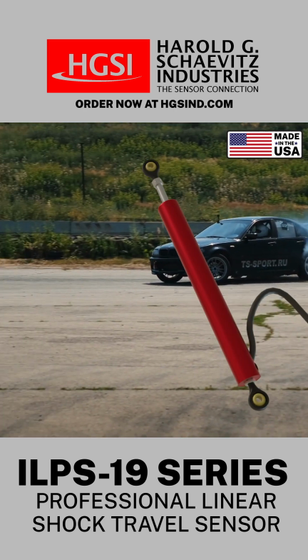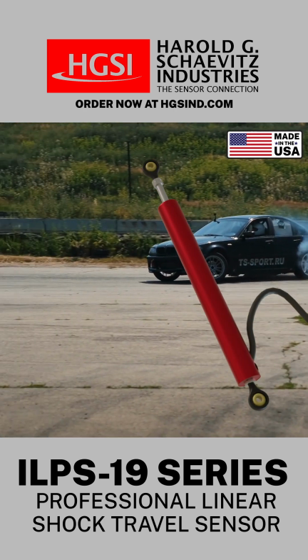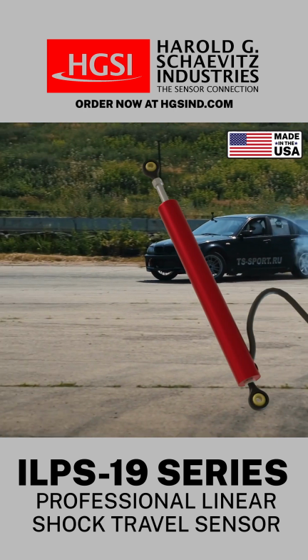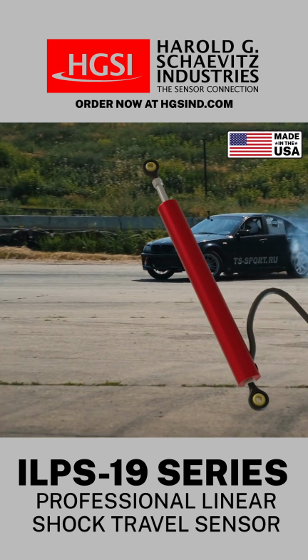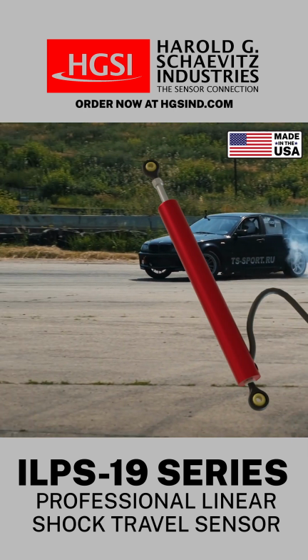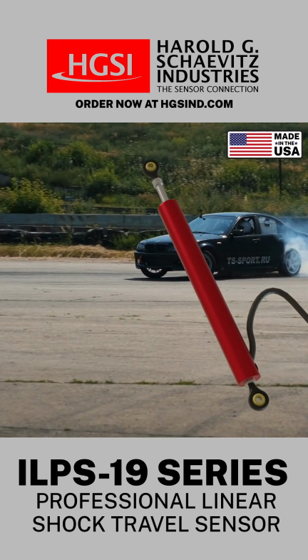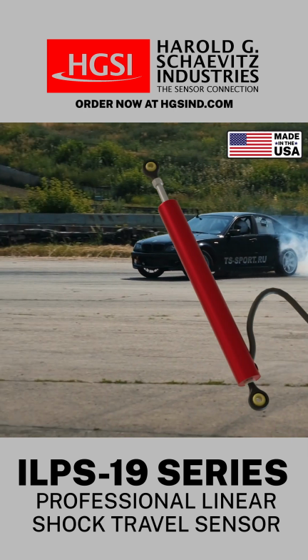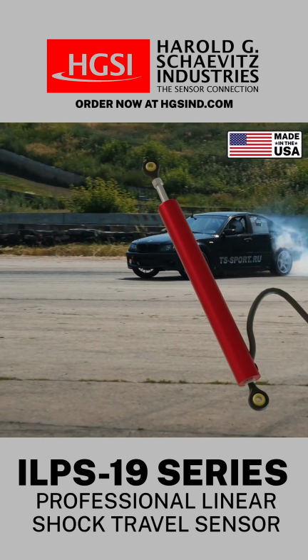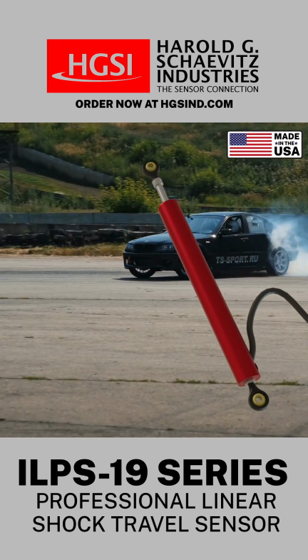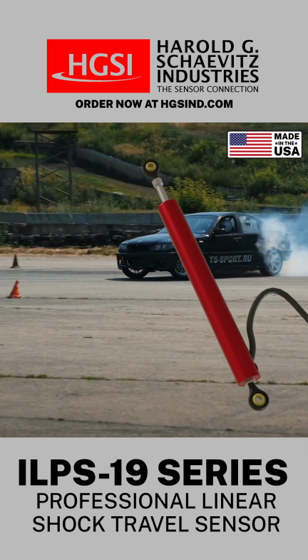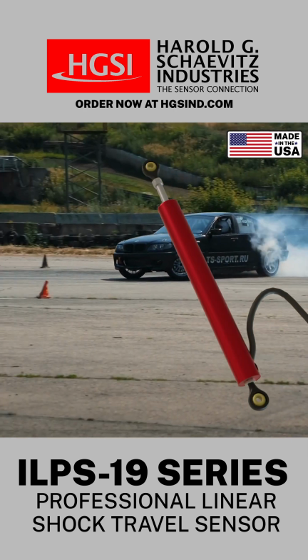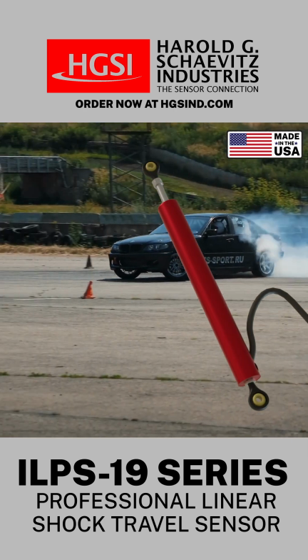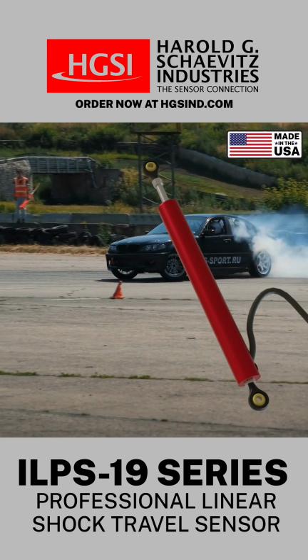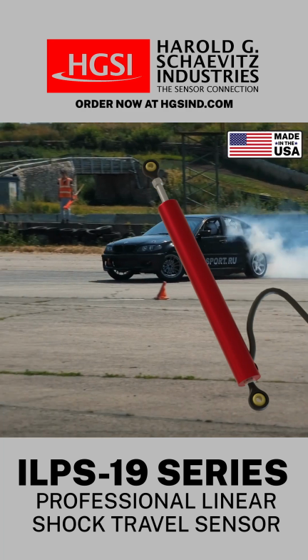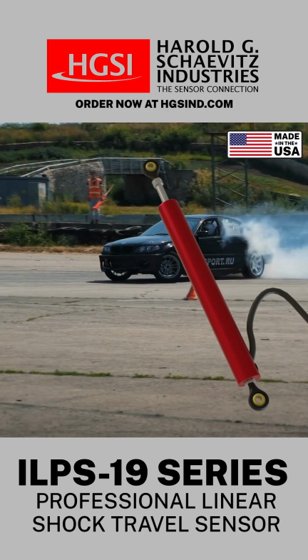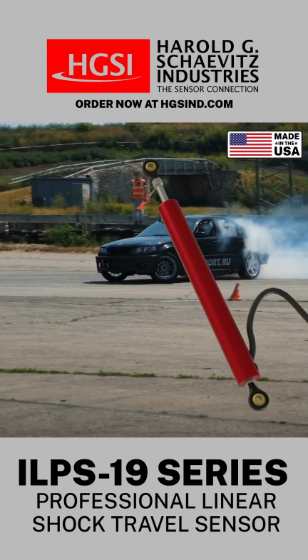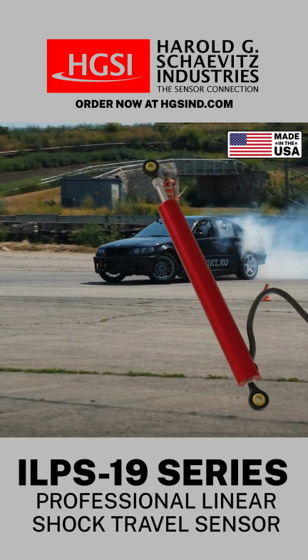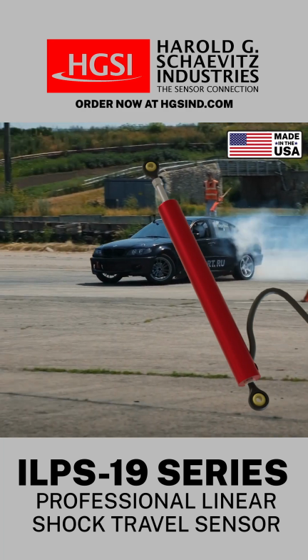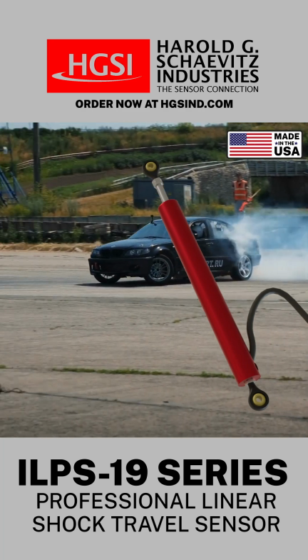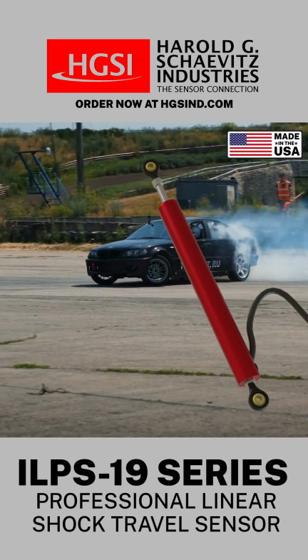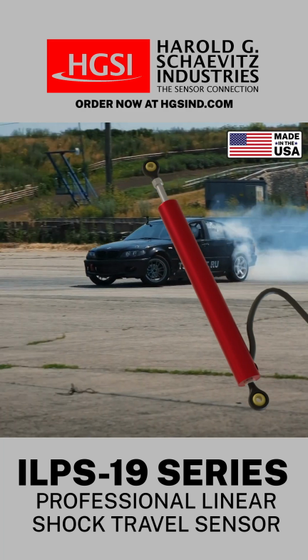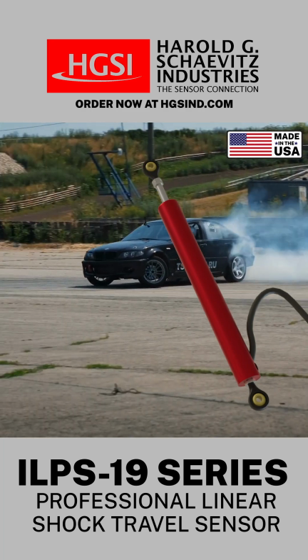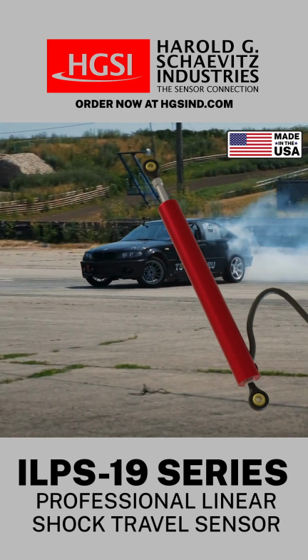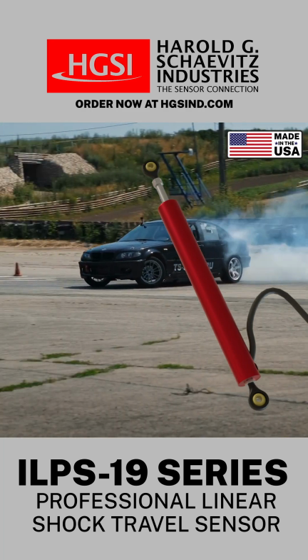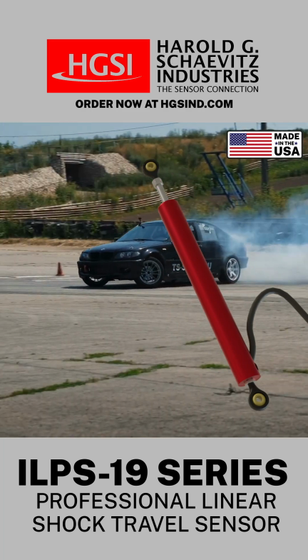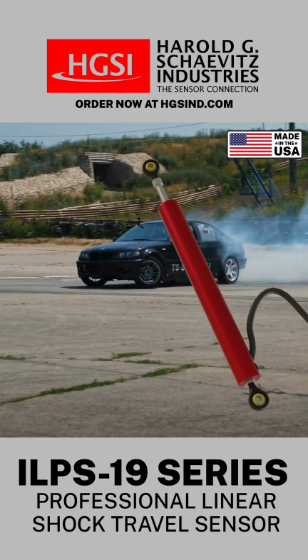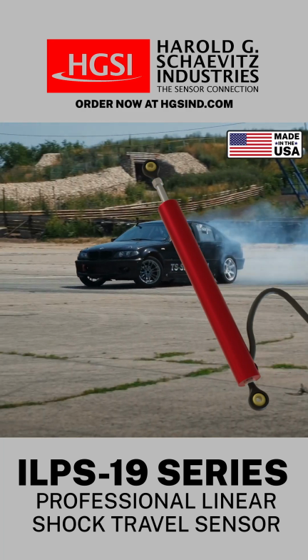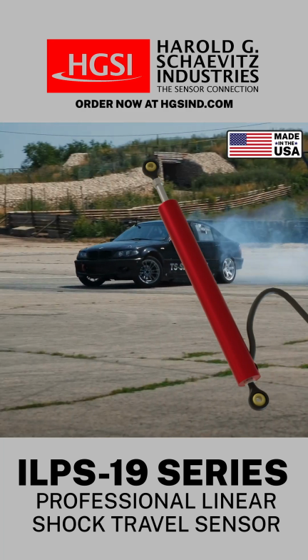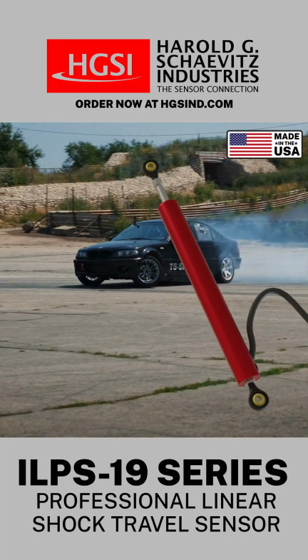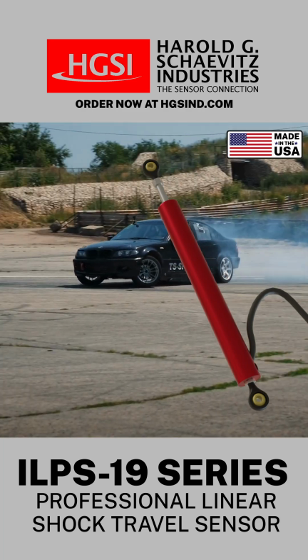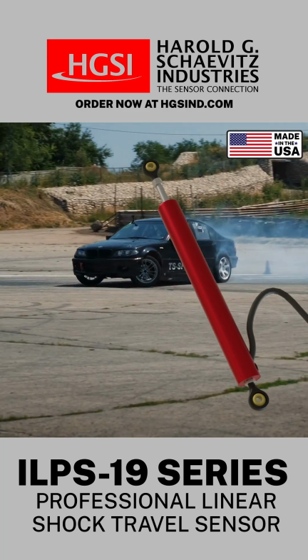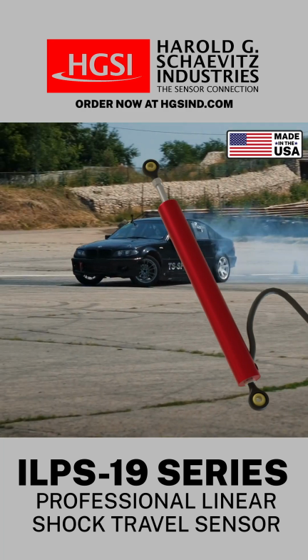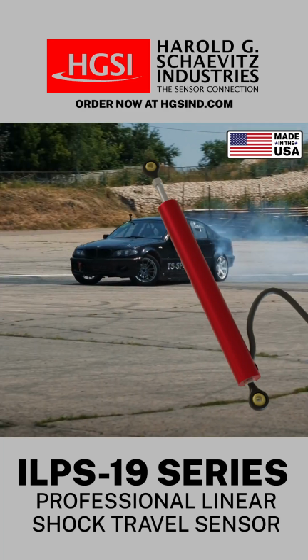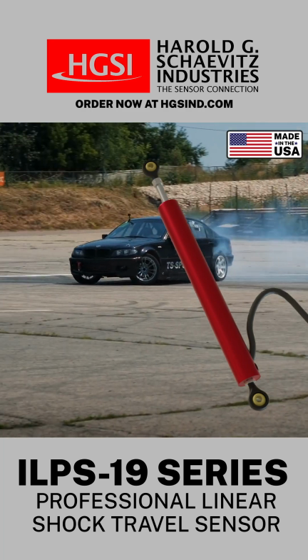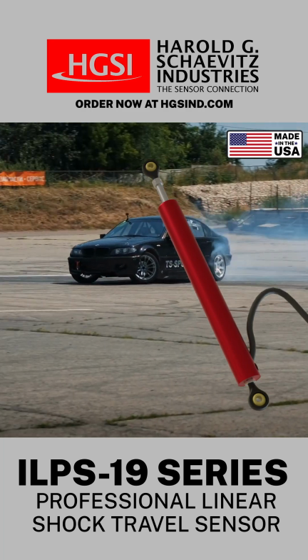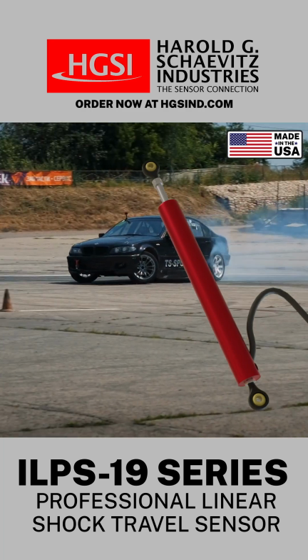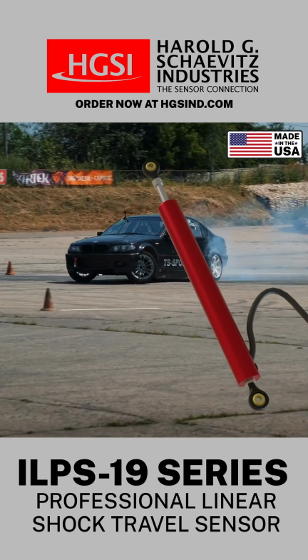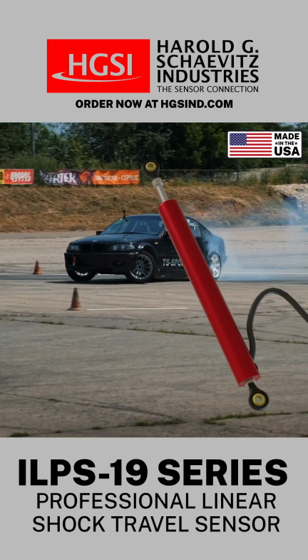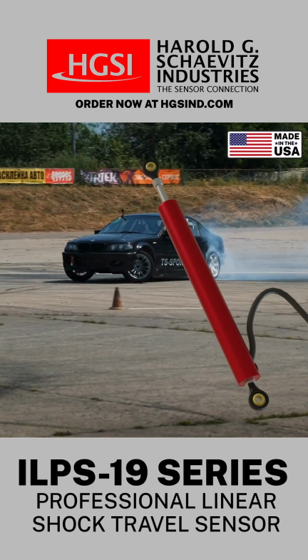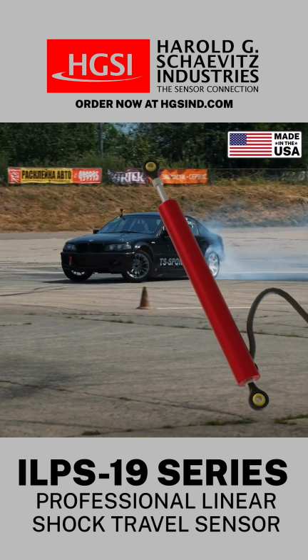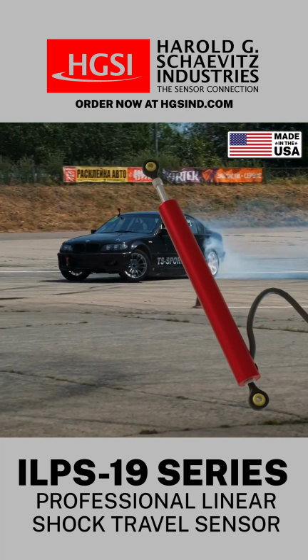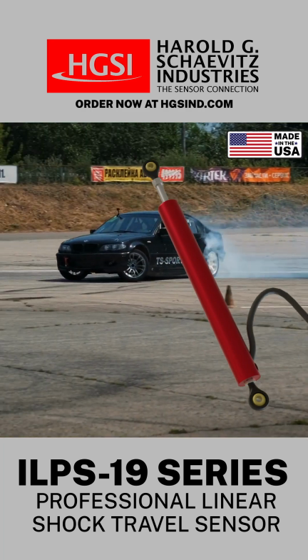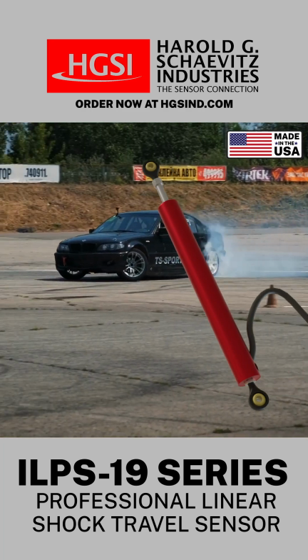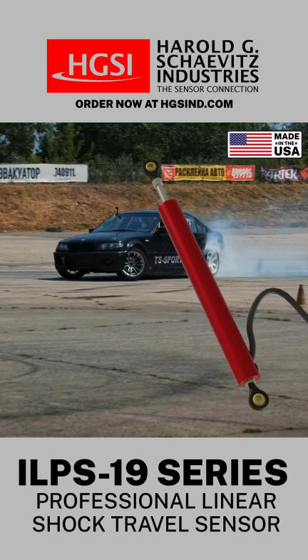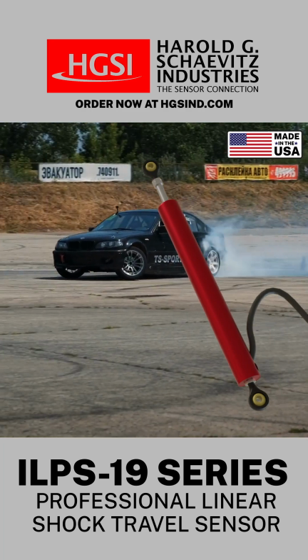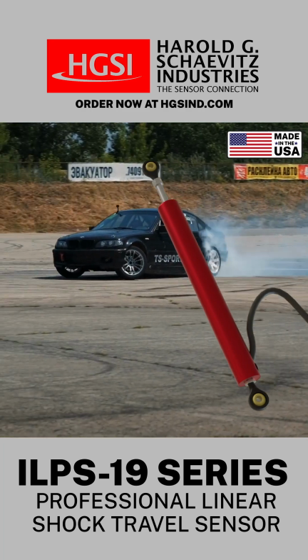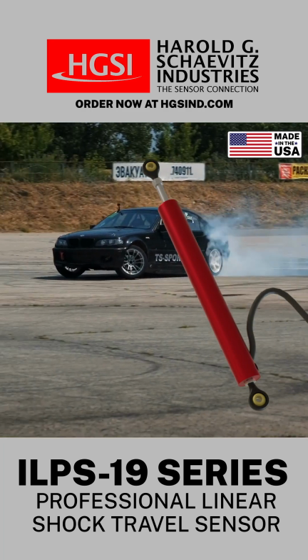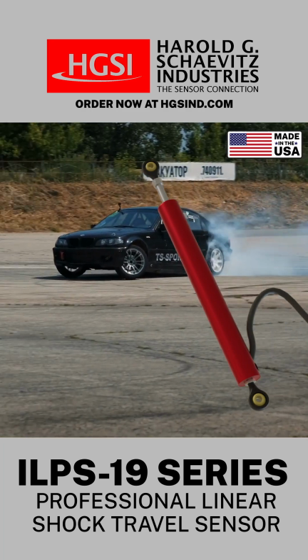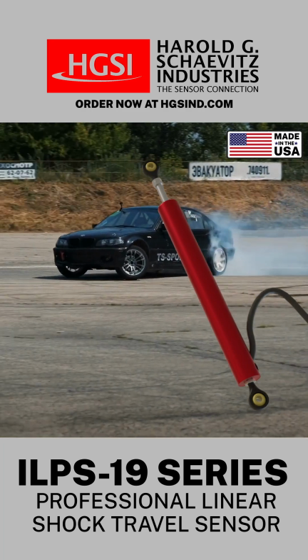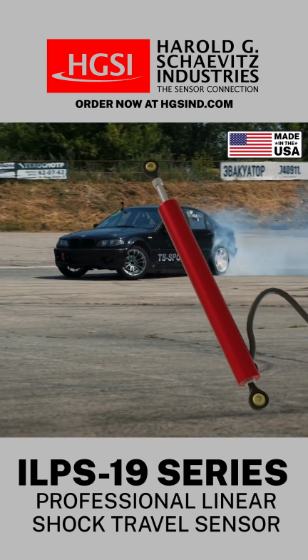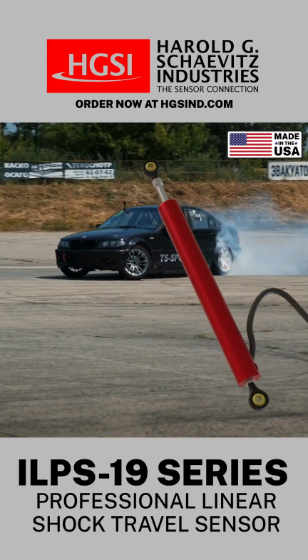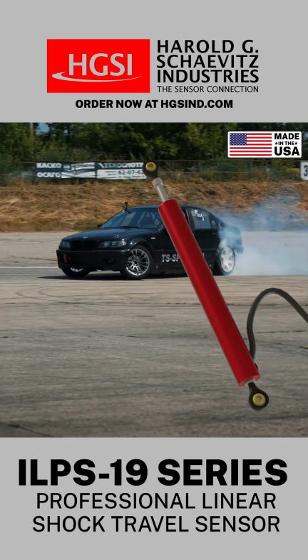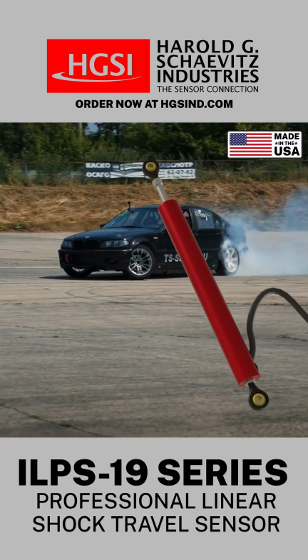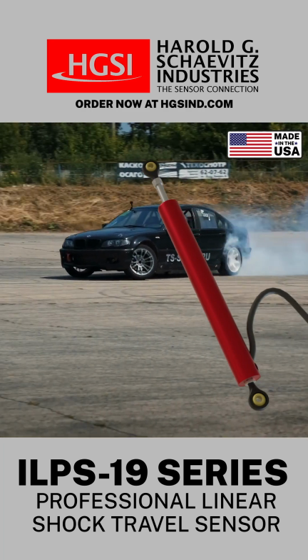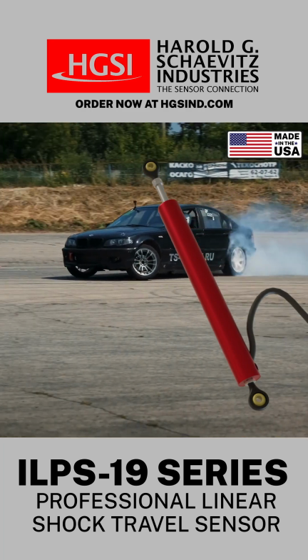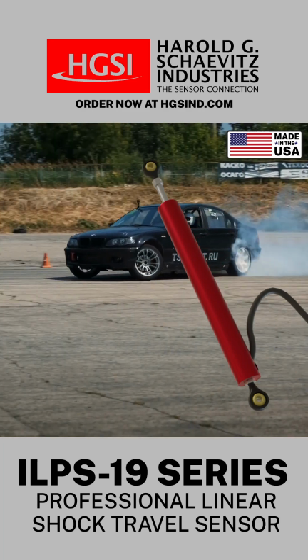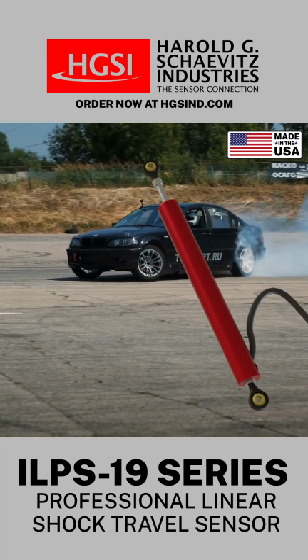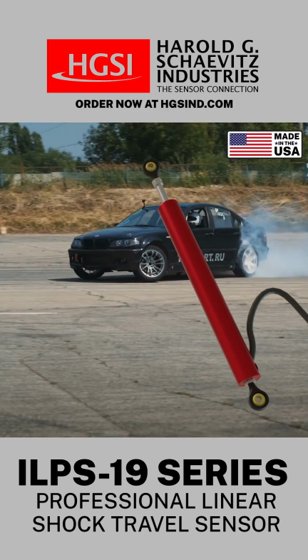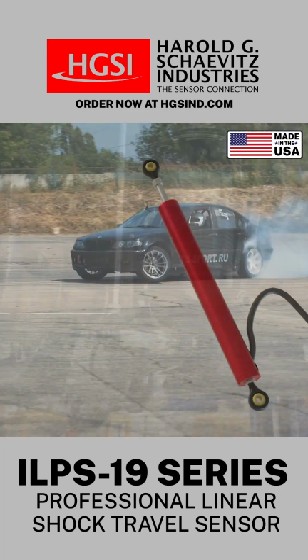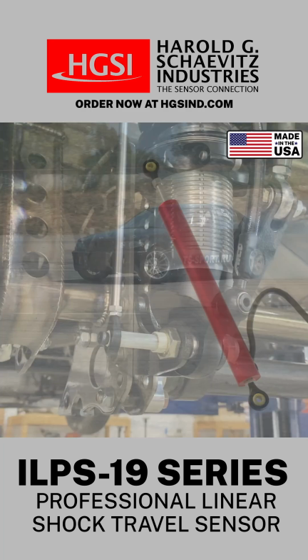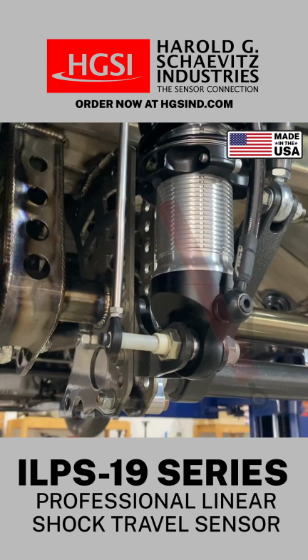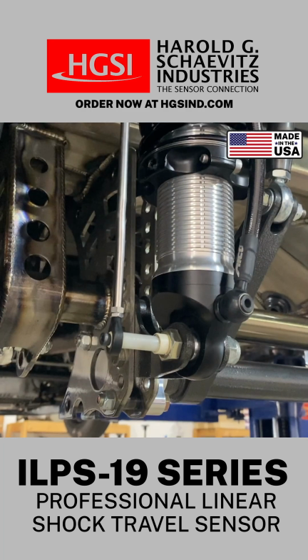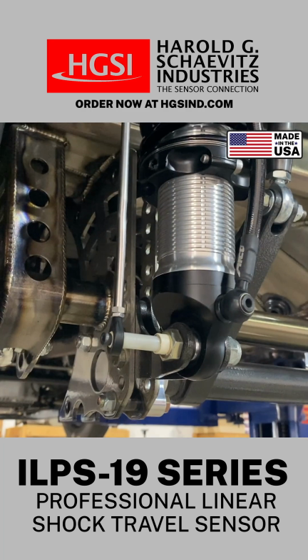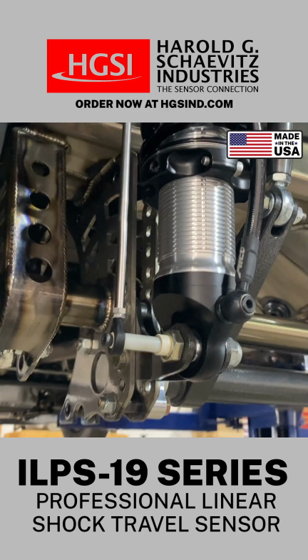The ILPS 19 series is the go-to choice for professional racing teams, R&D test labs, and enthusiasts.